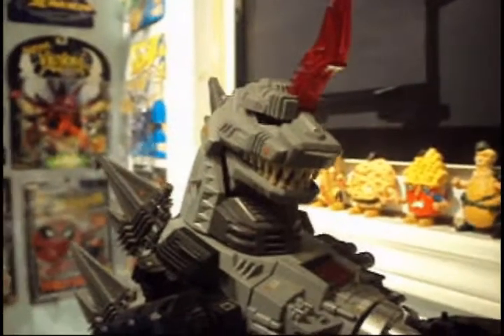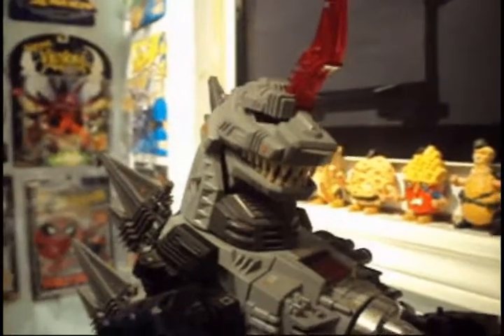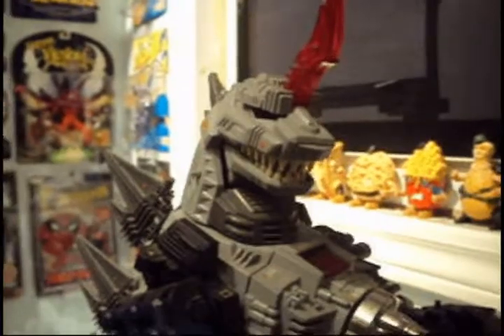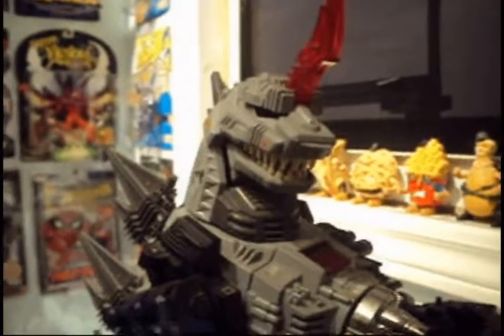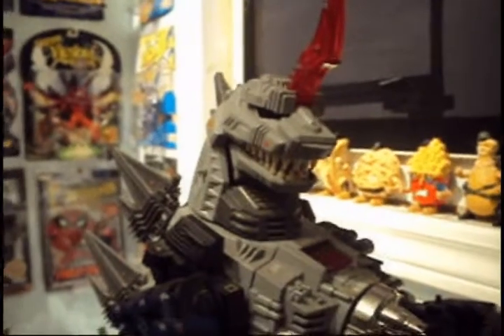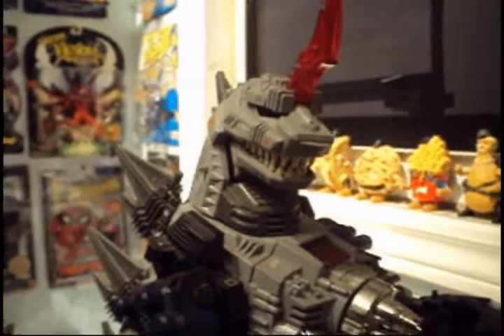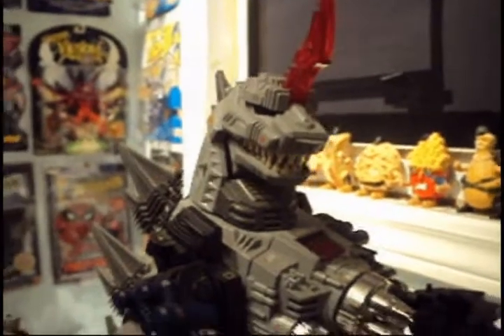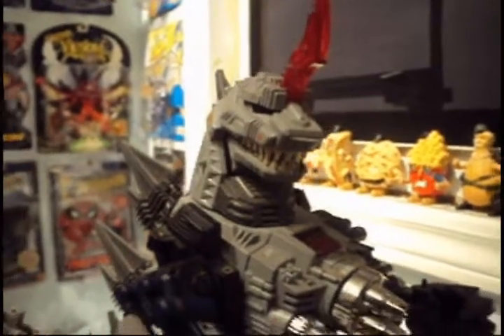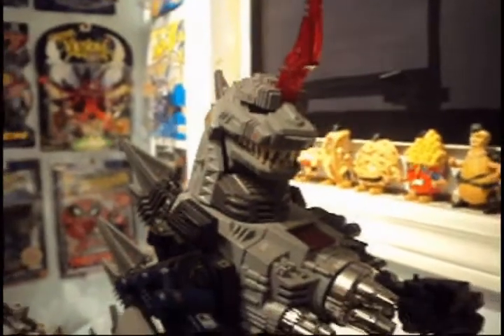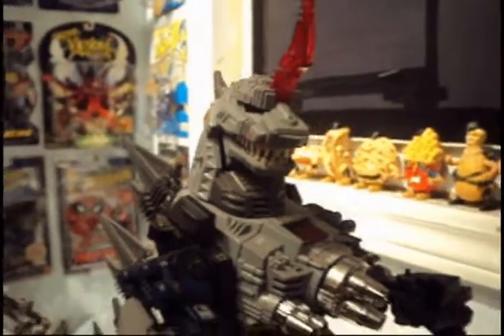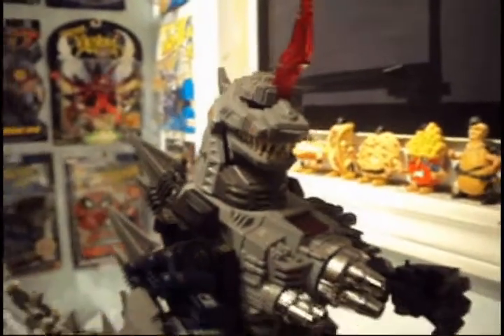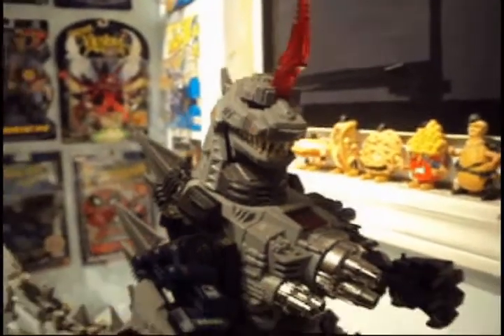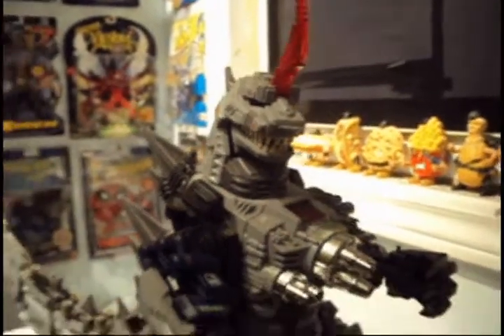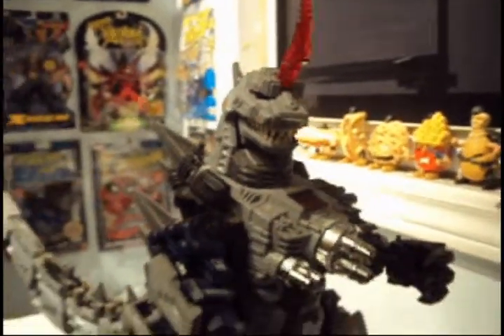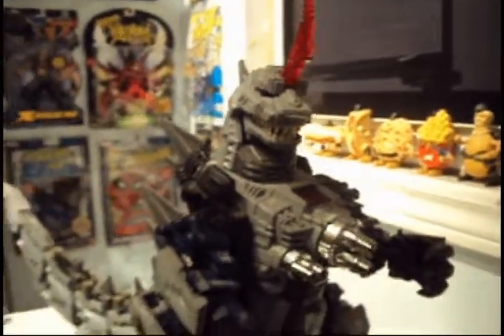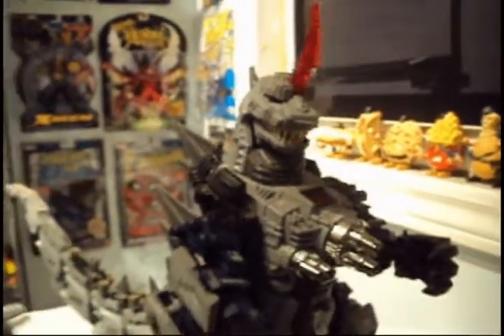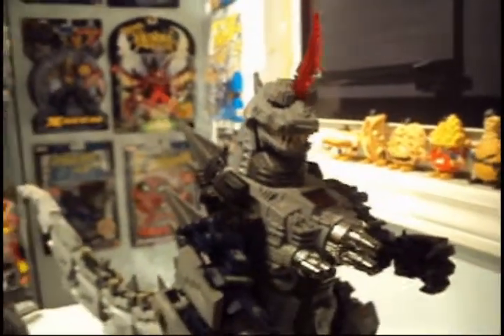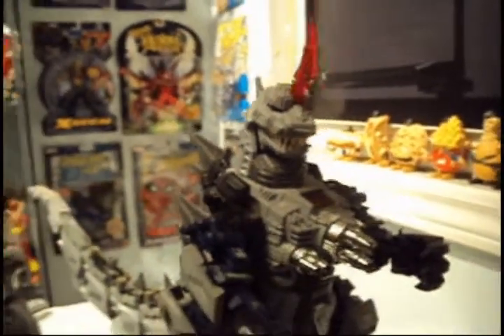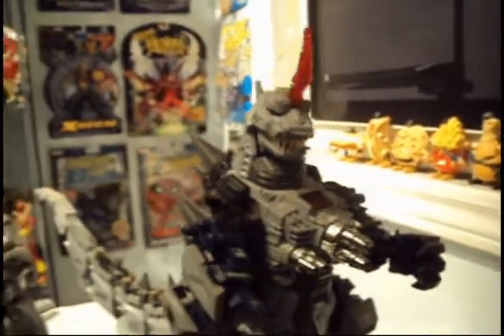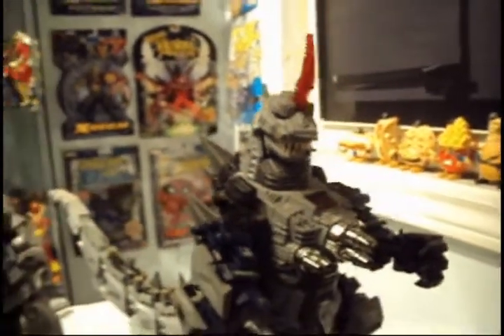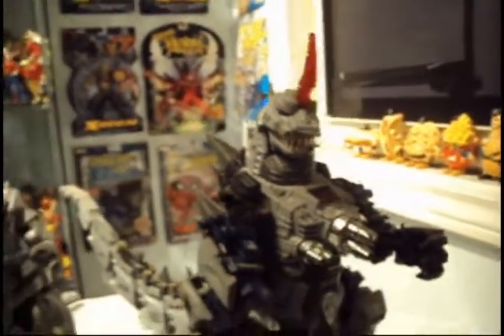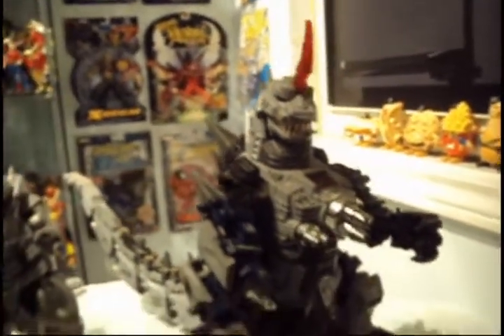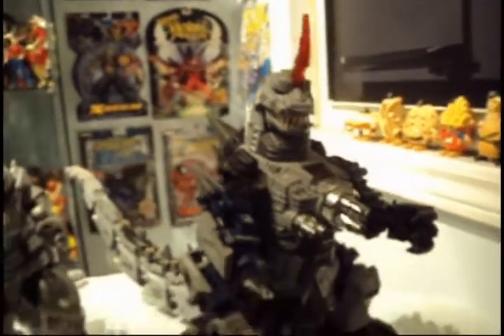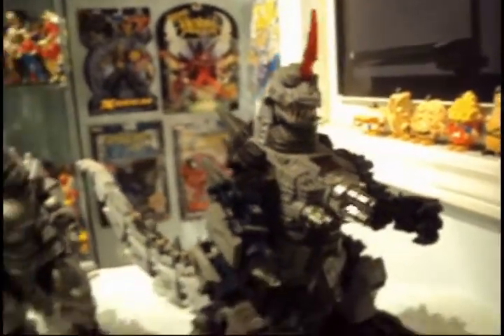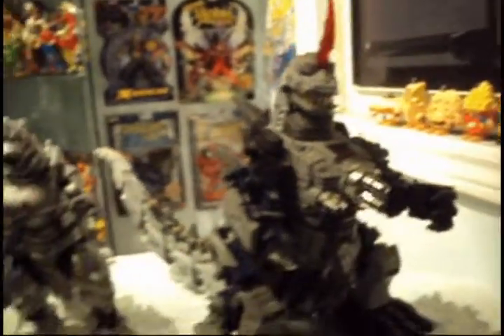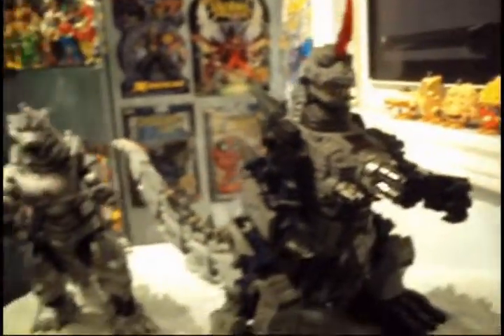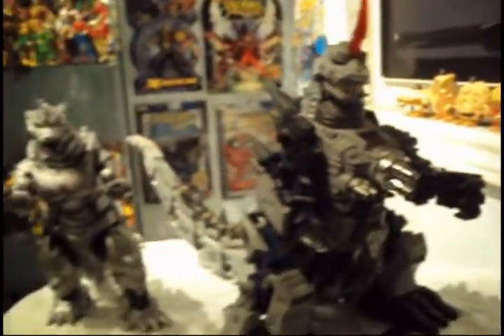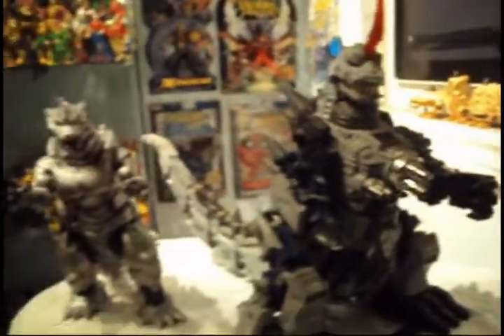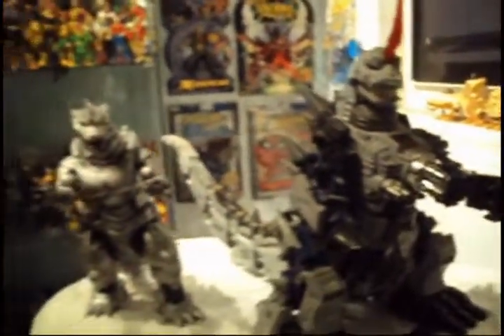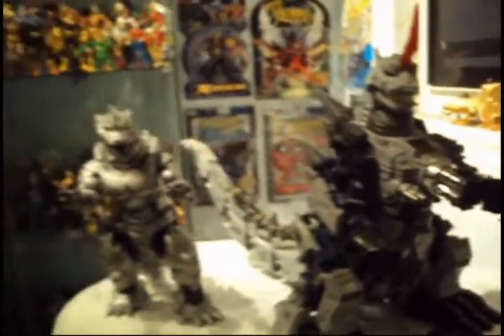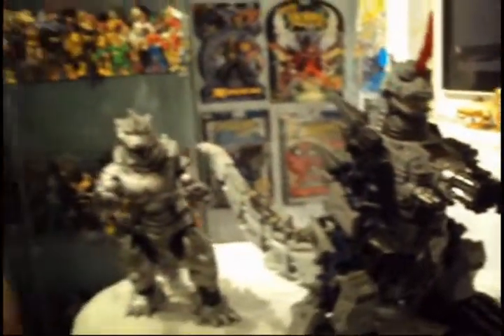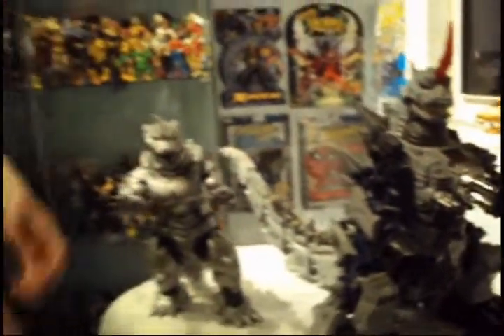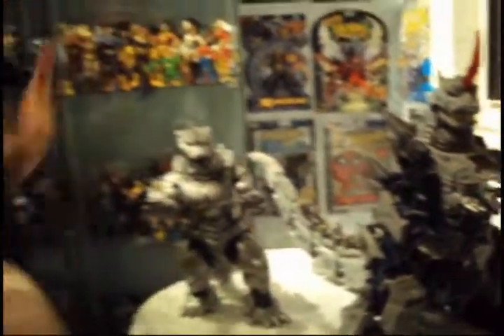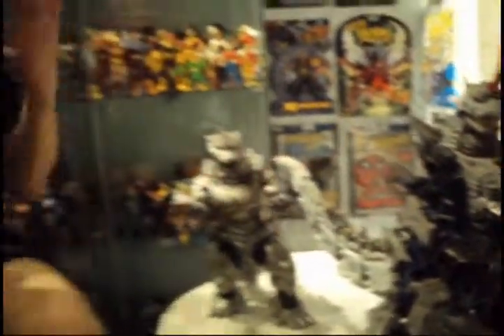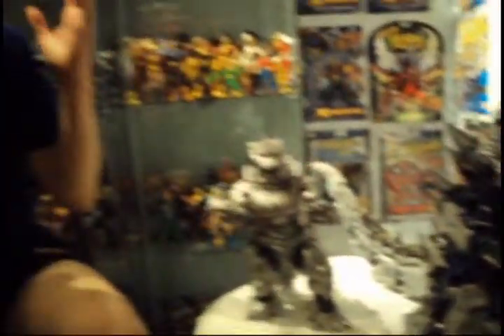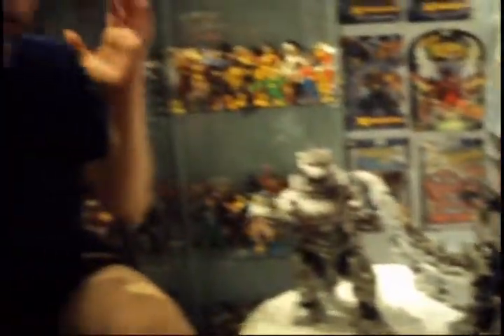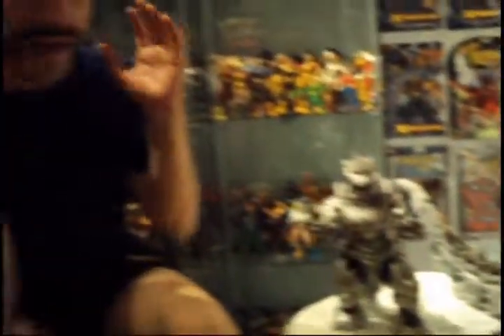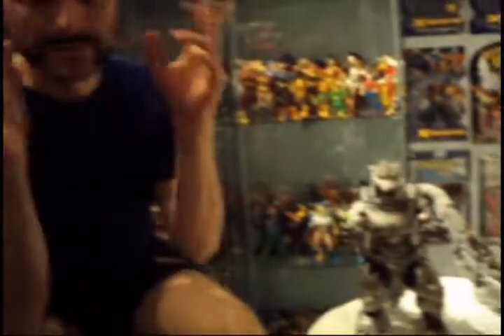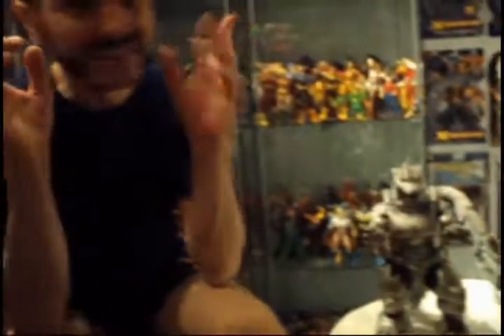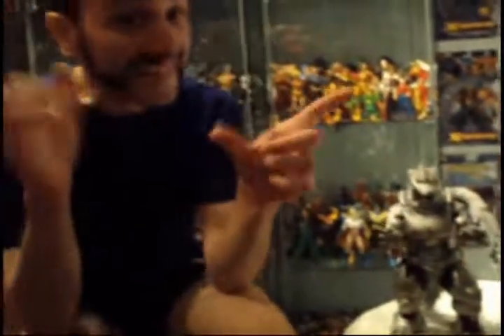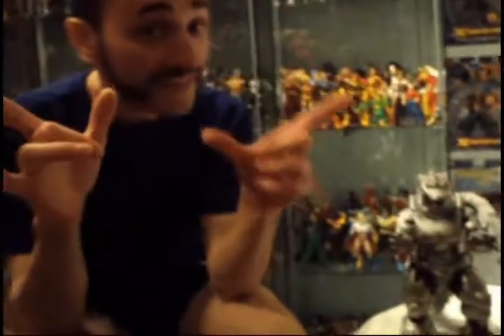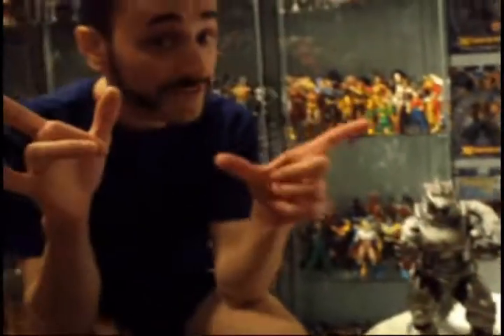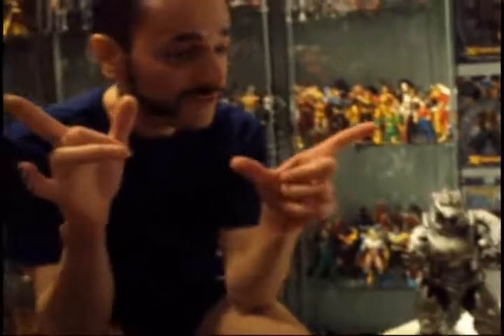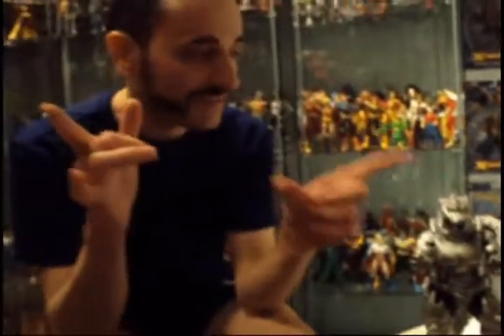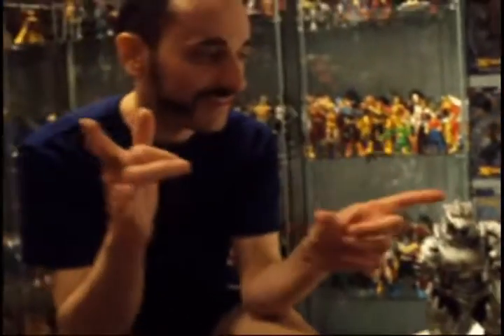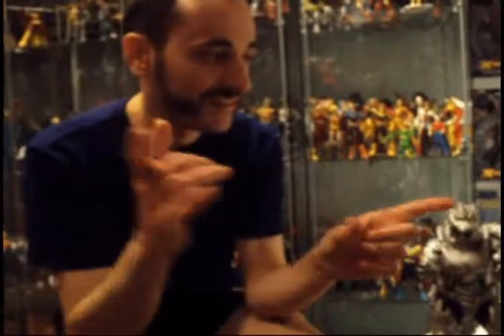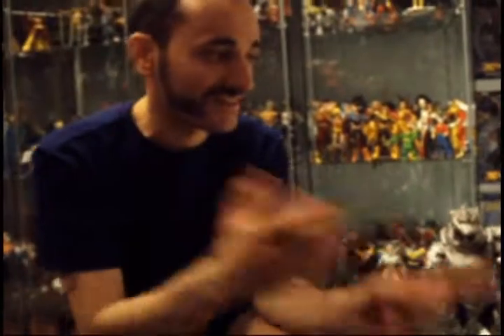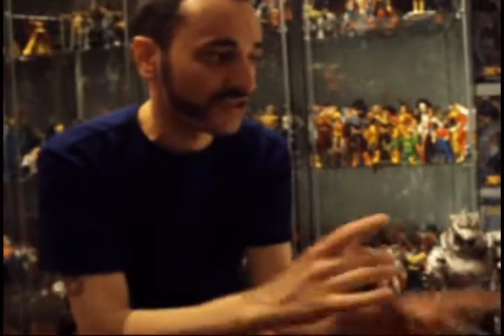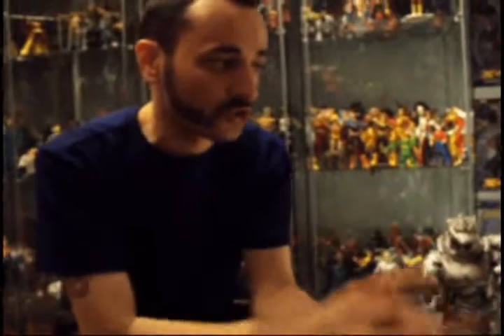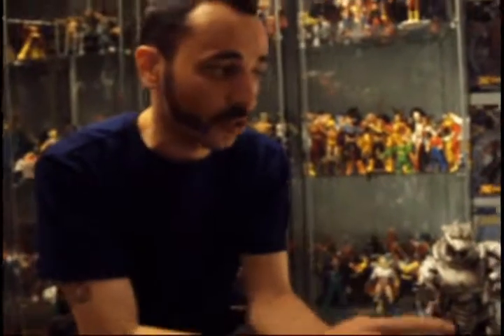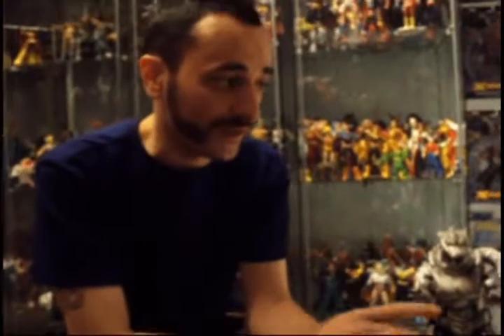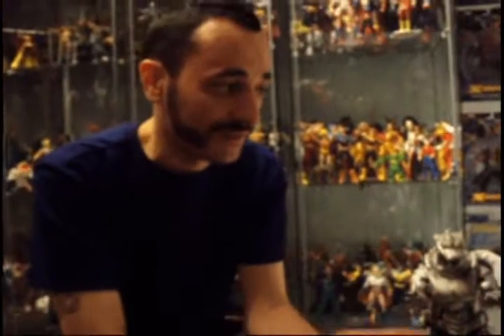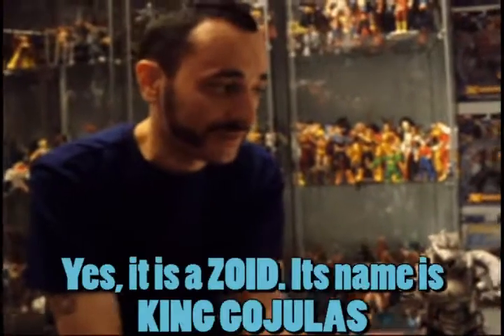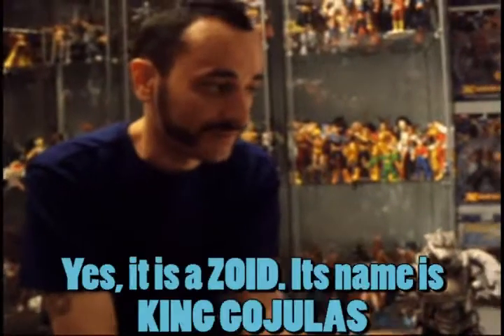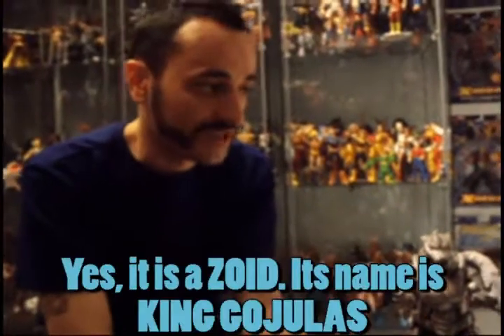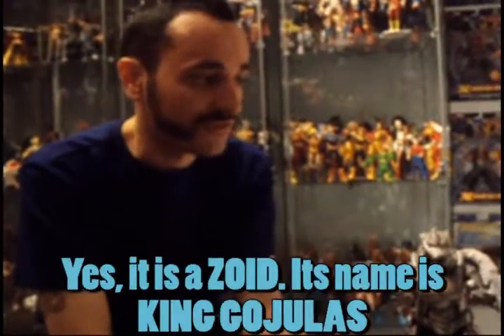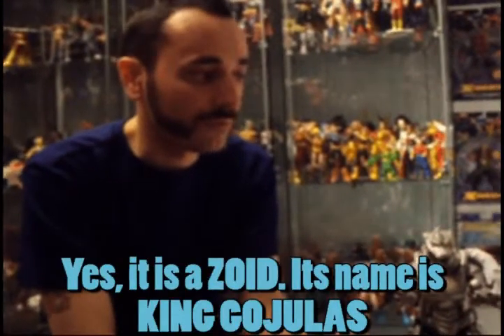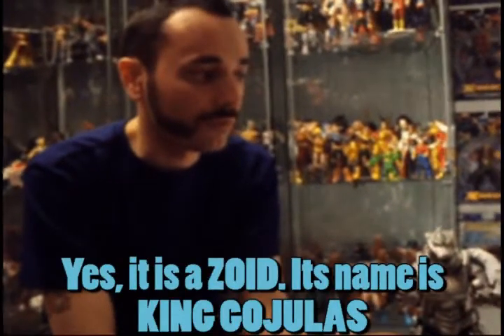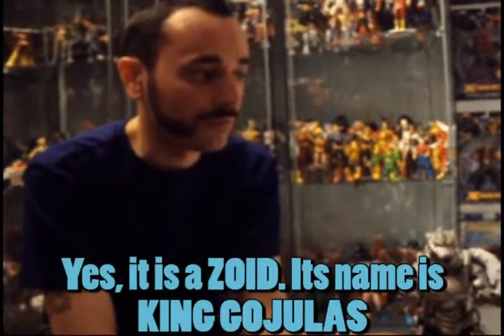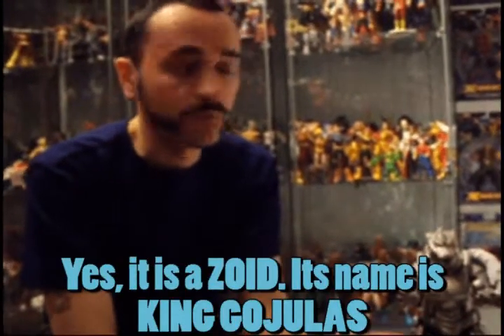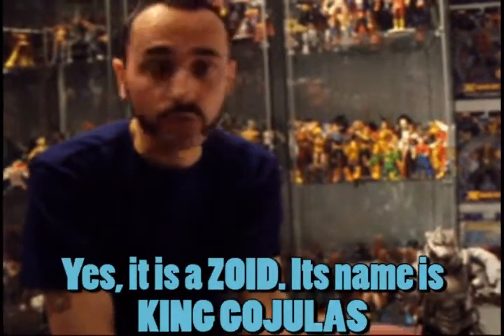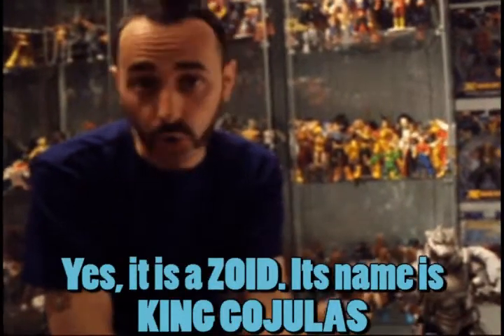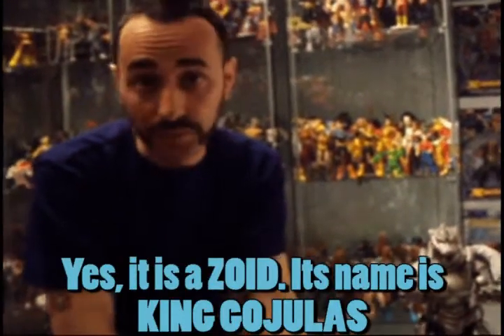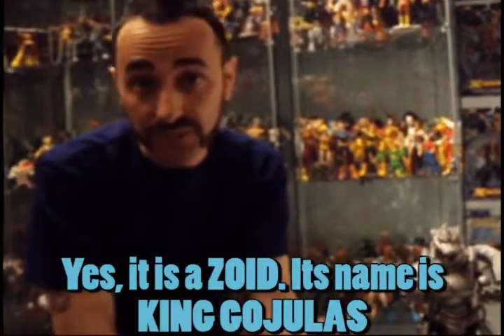Plastic Junkie here with a special segment. I believe this is a Zoid — it's from Tomy.